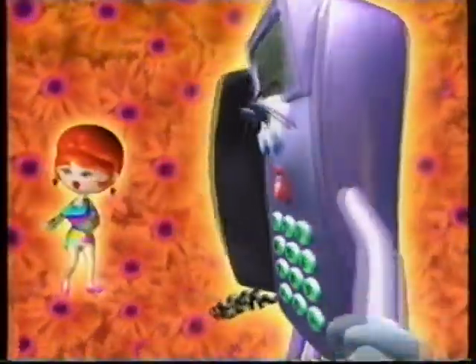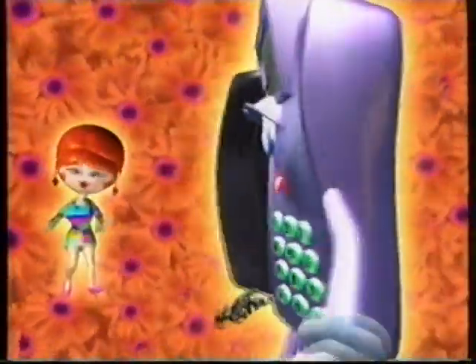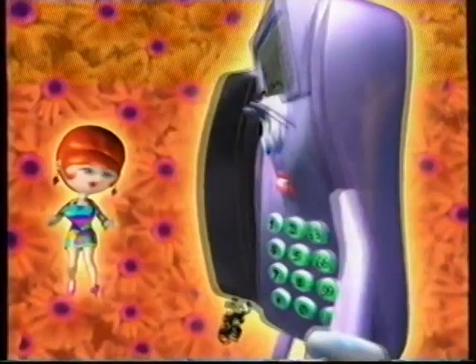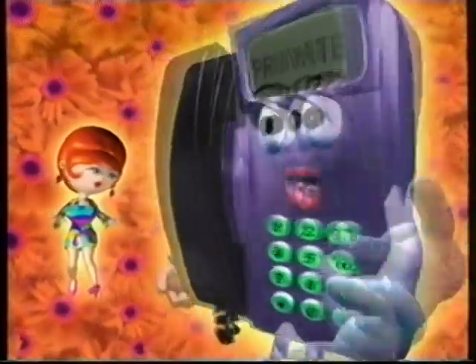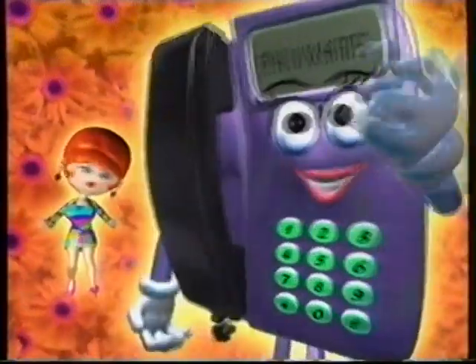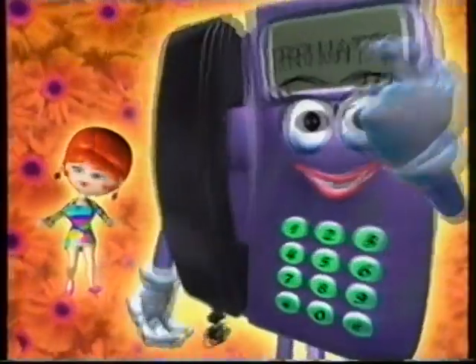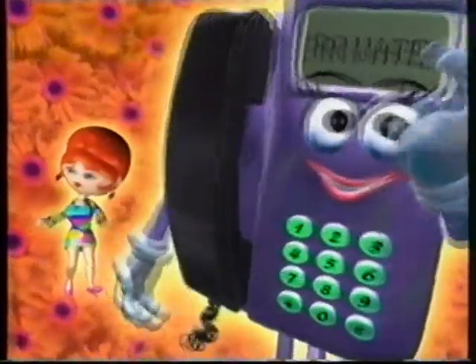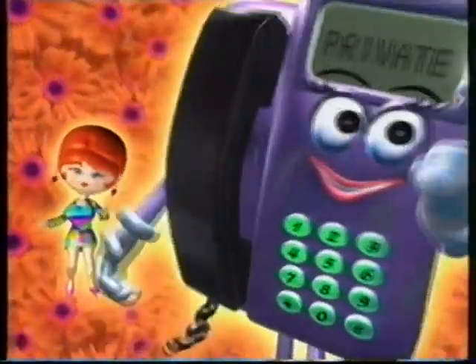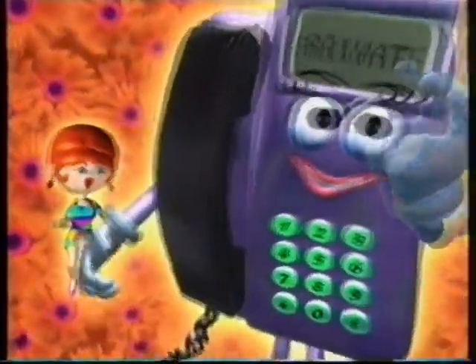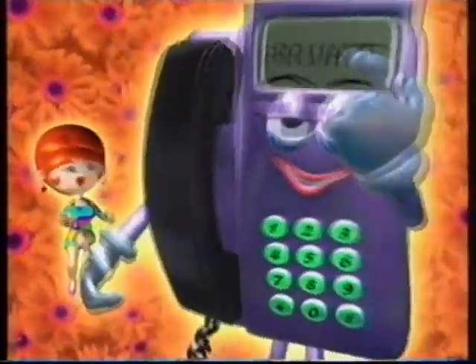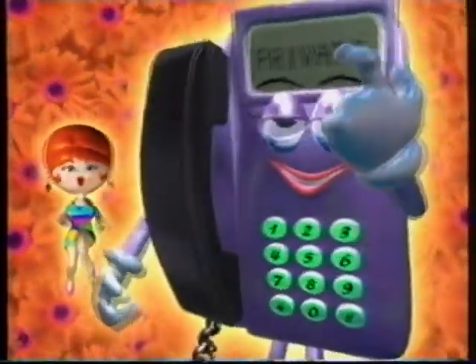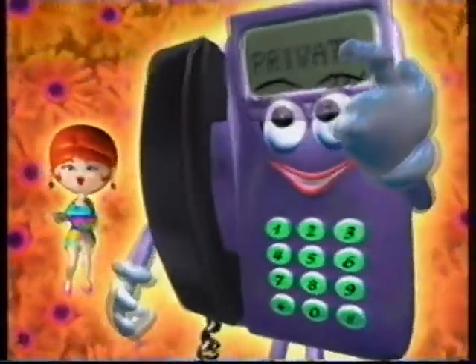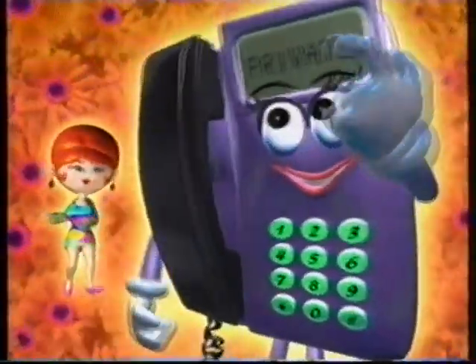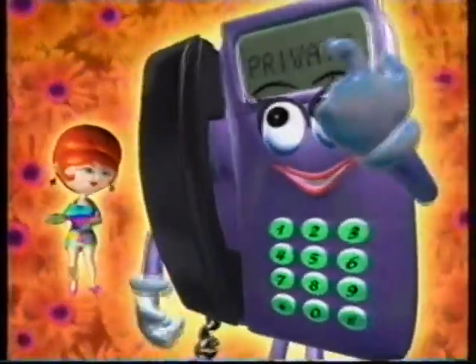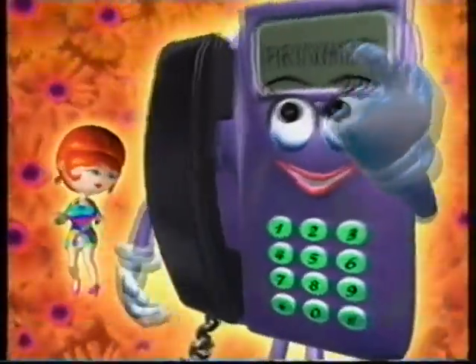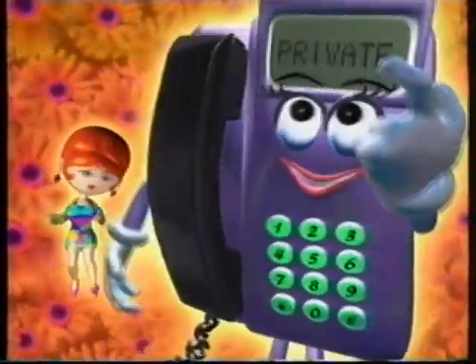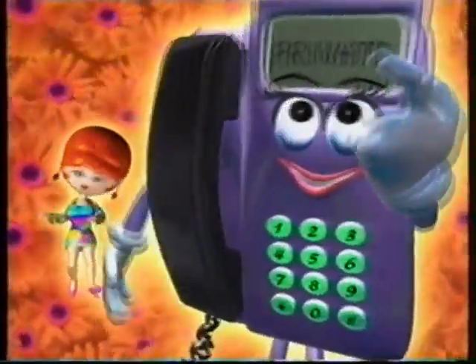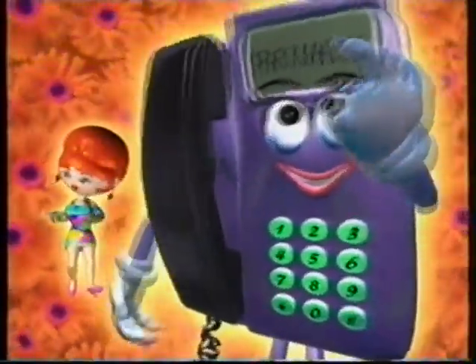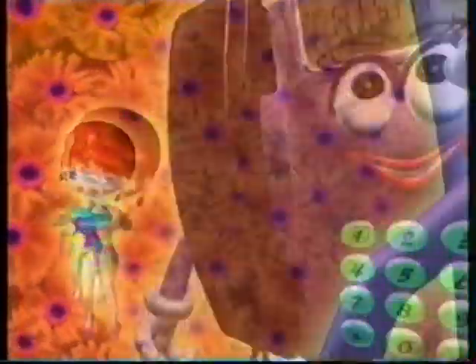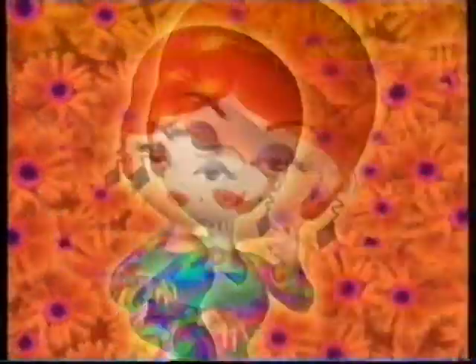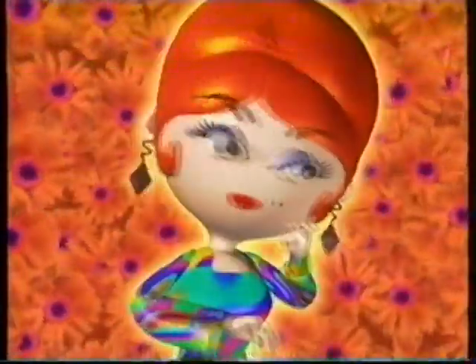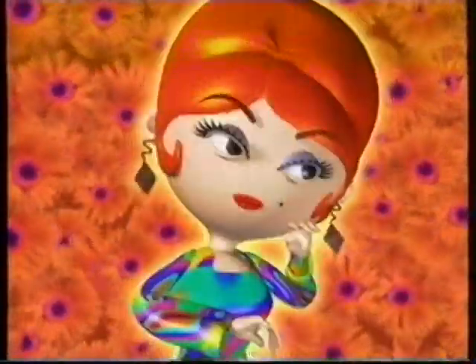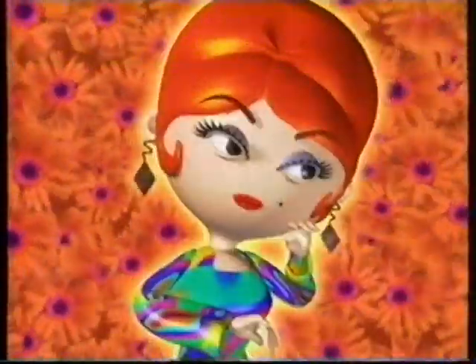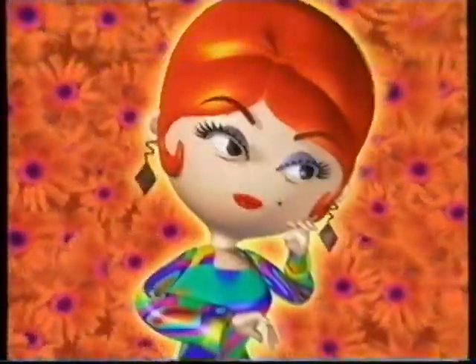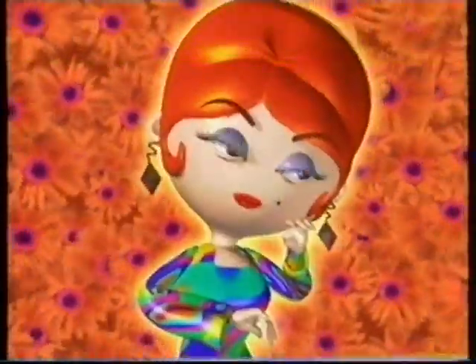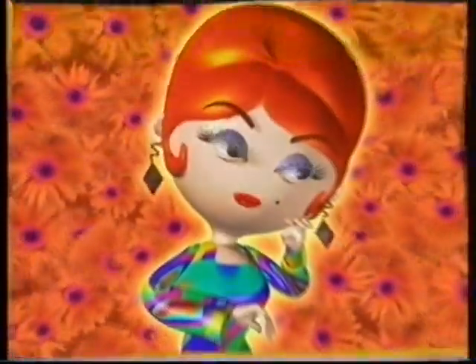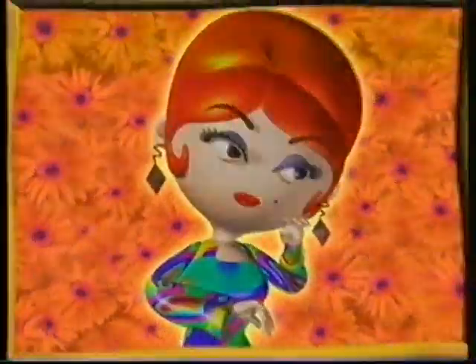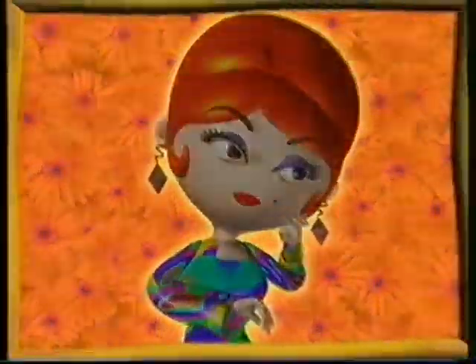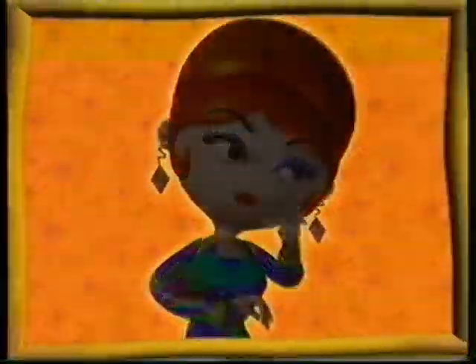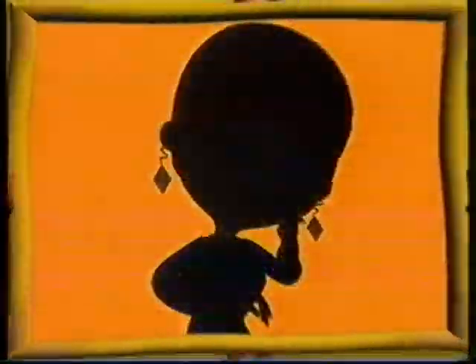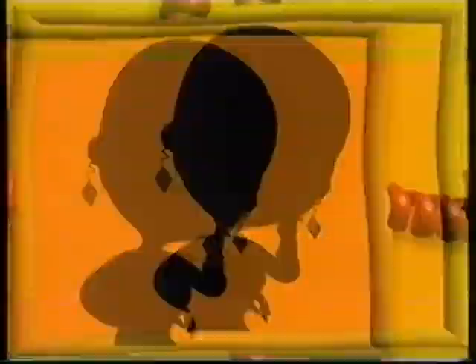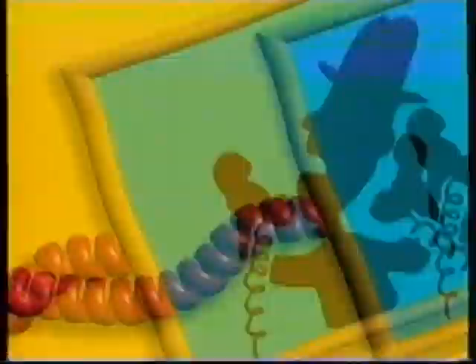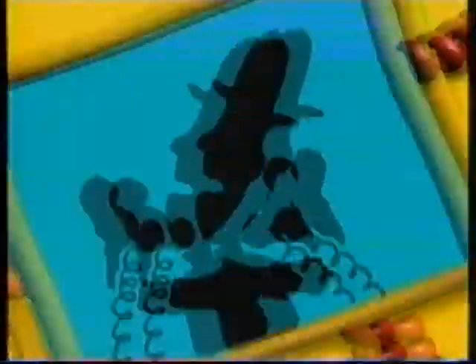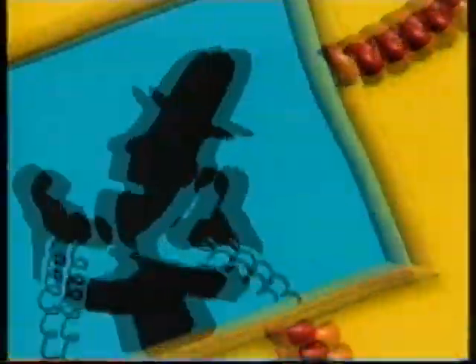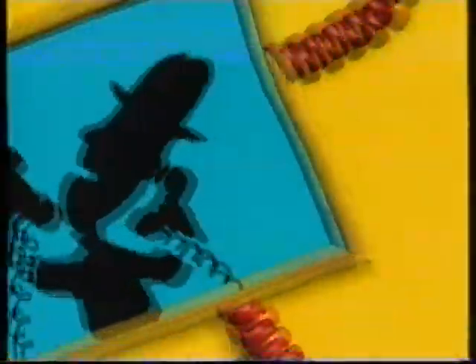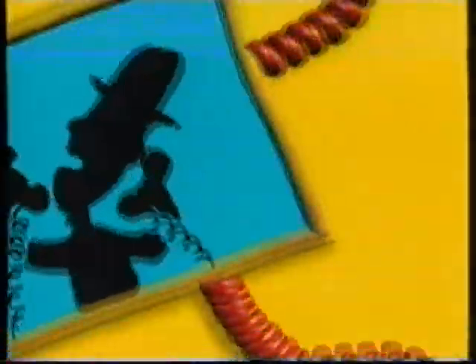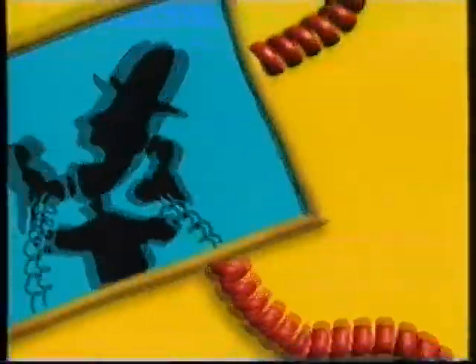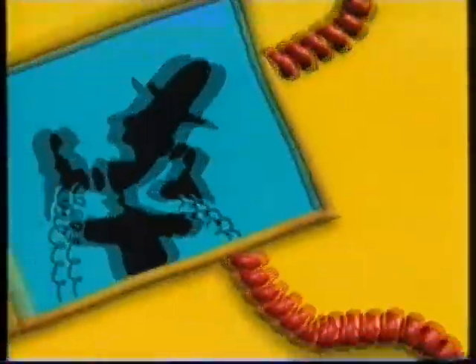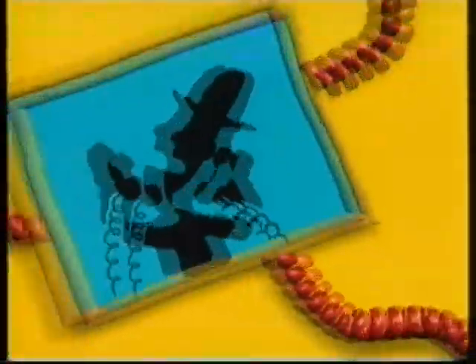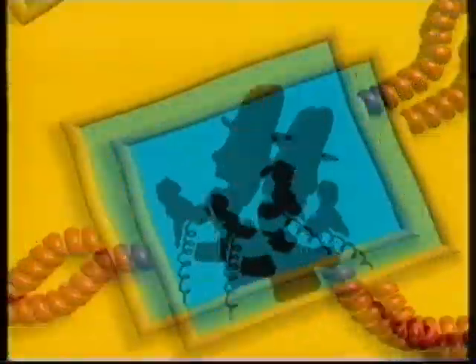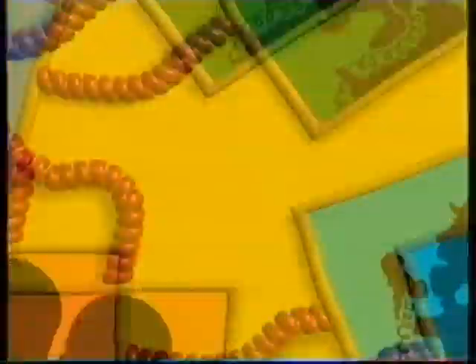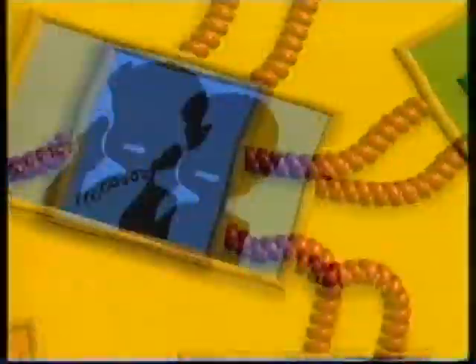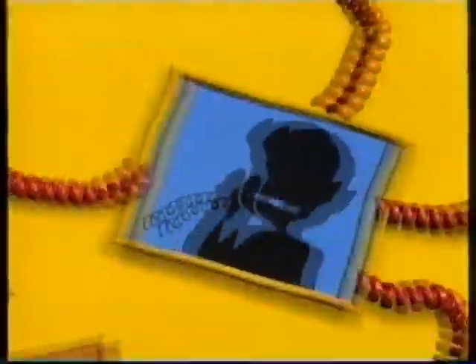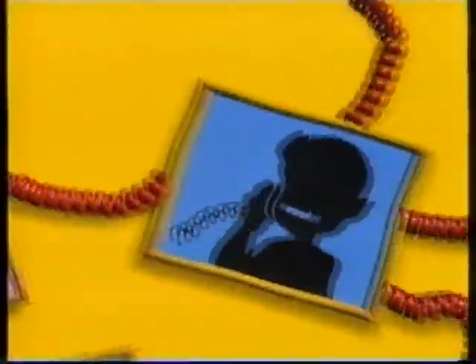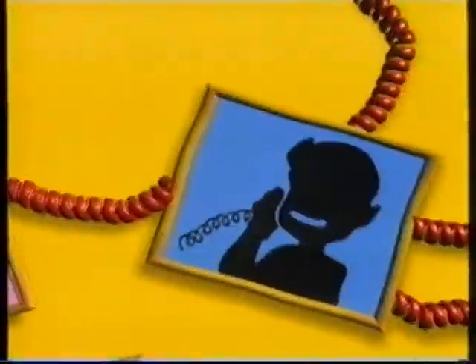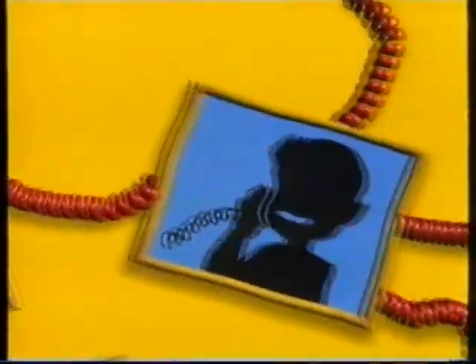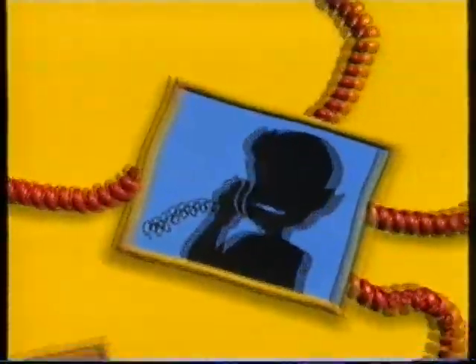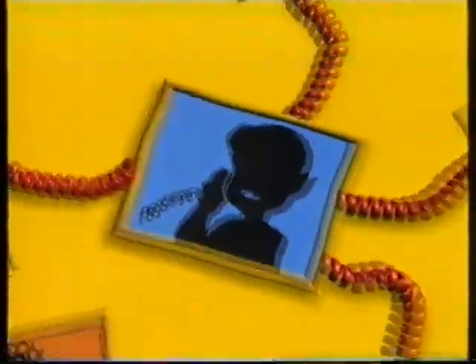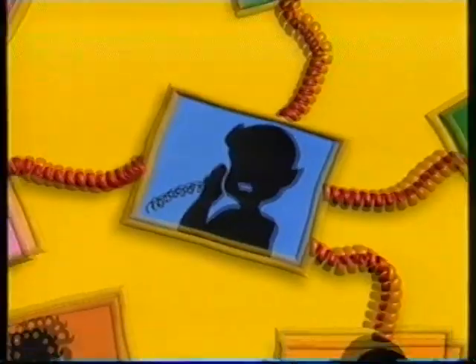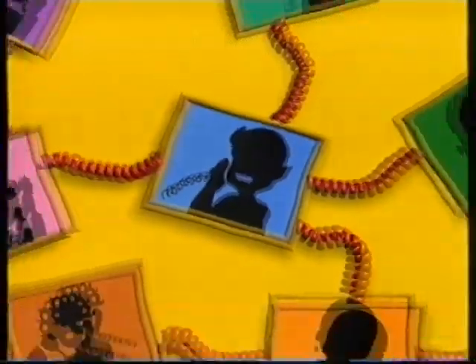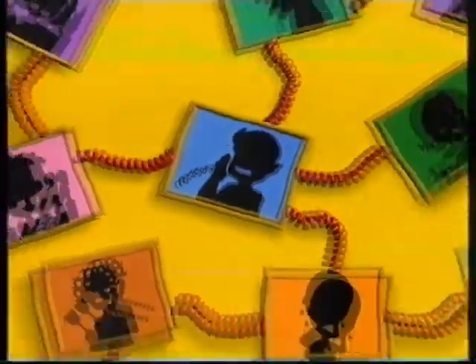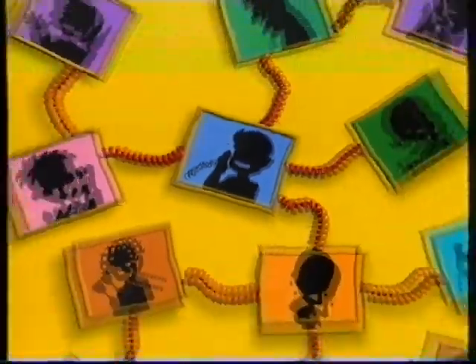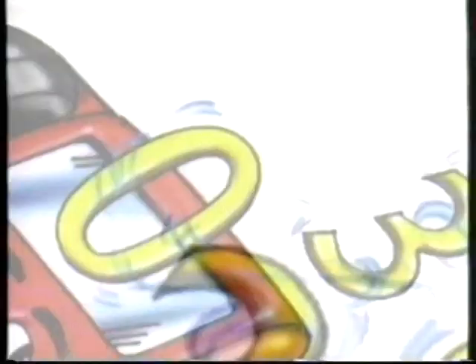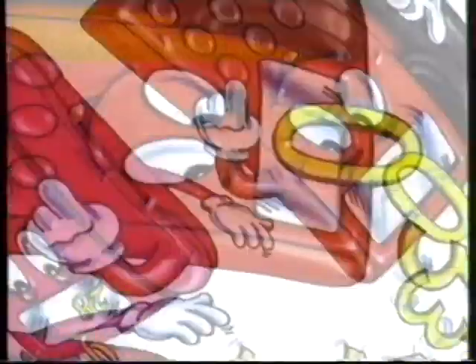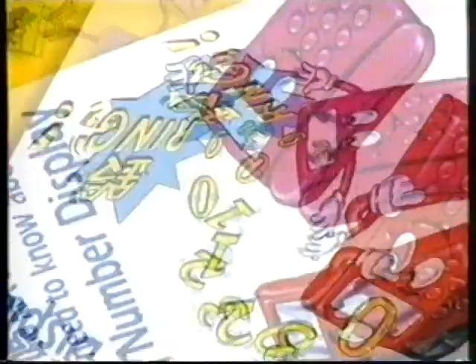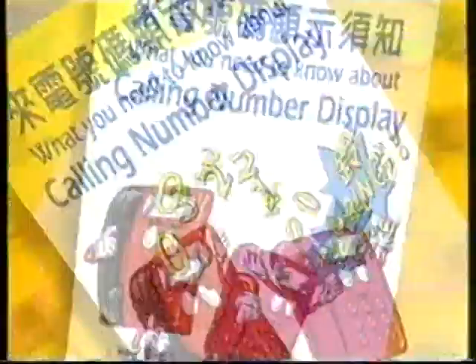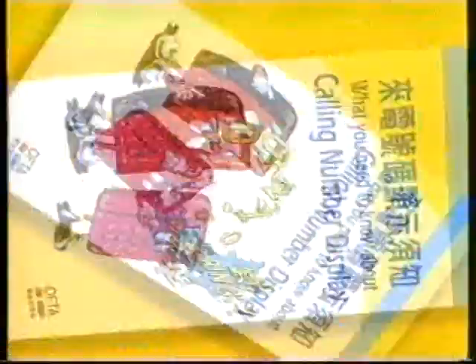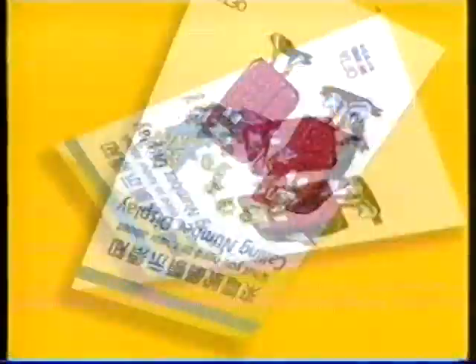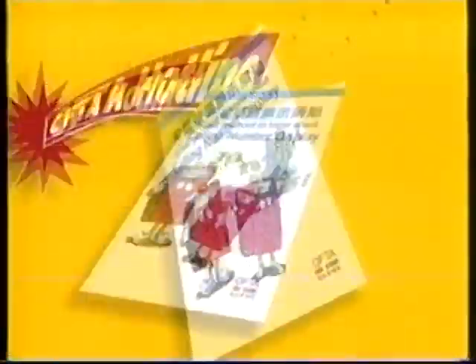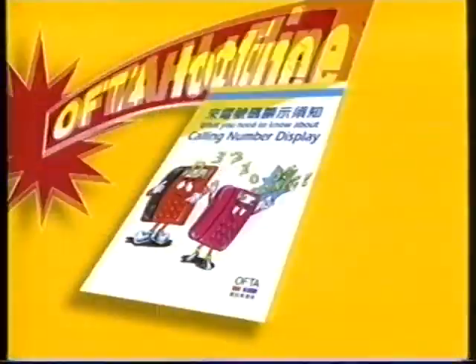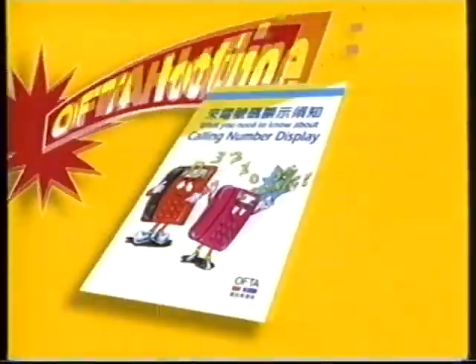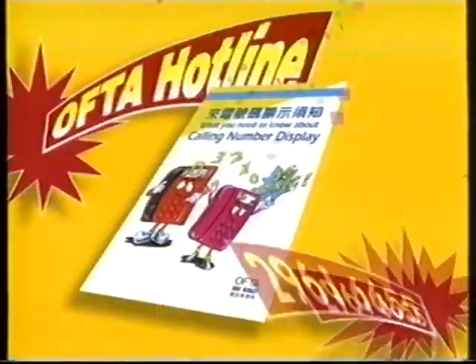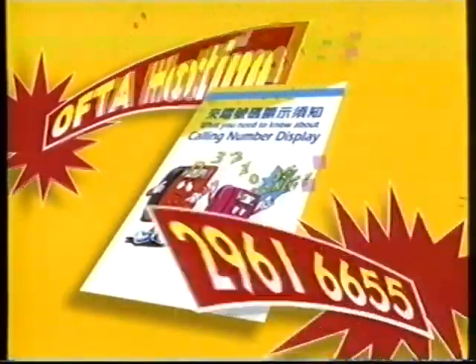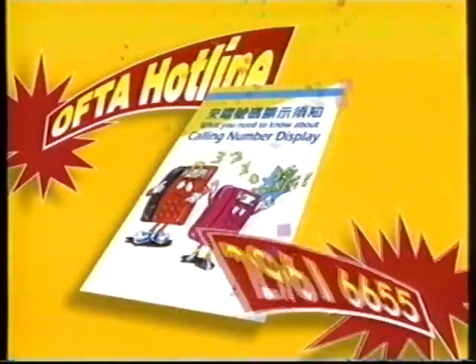Blocking is free of charge. For details, get a copy of the leaflet at any post office or district office.